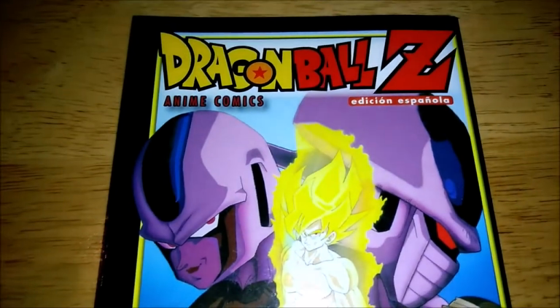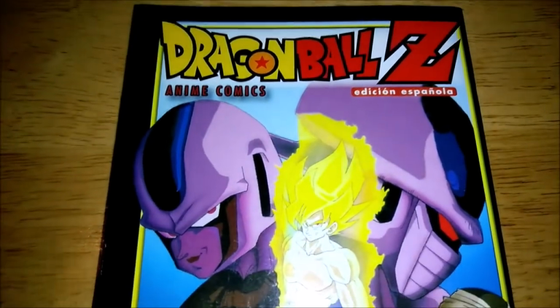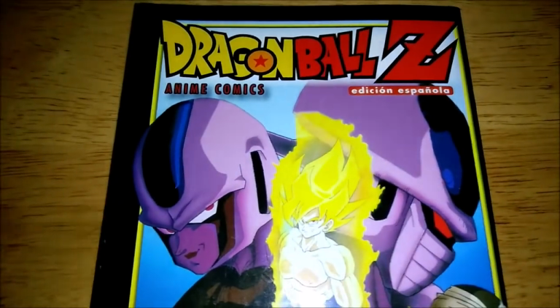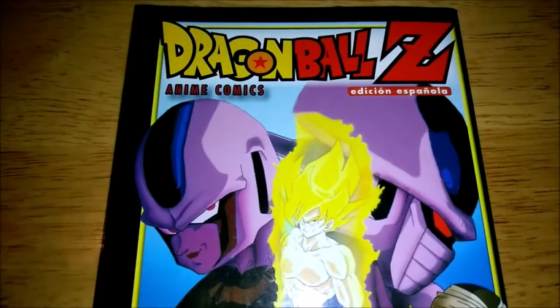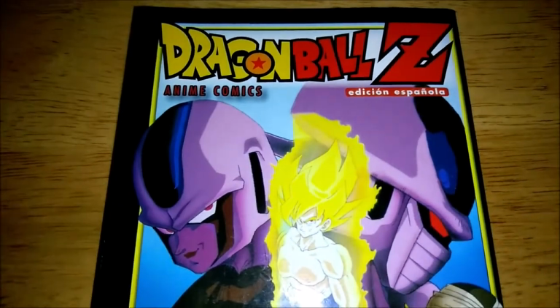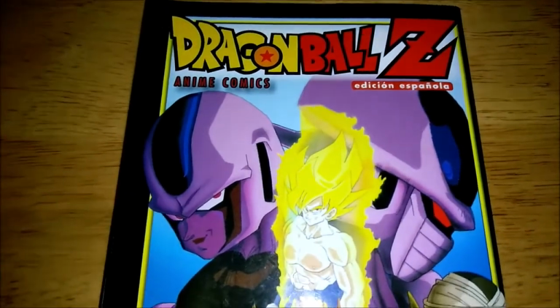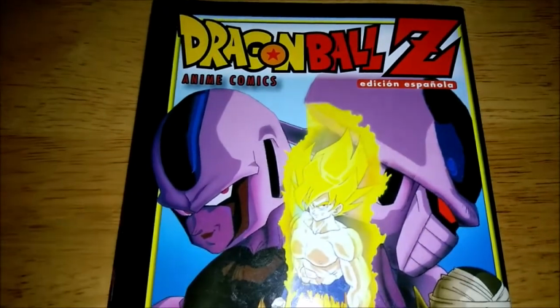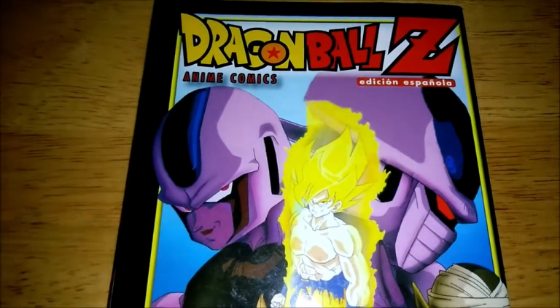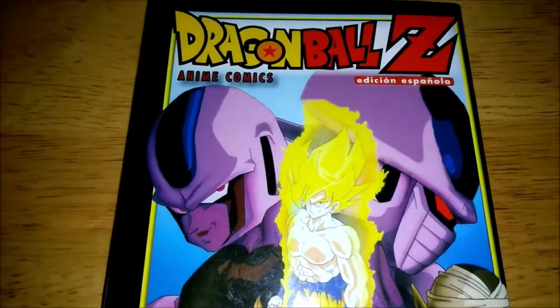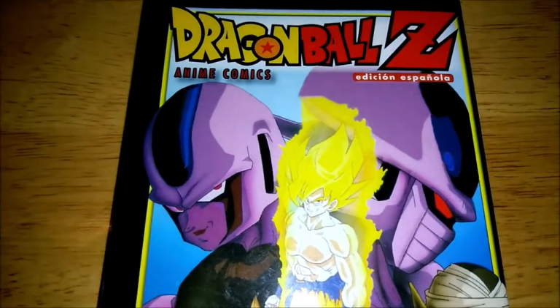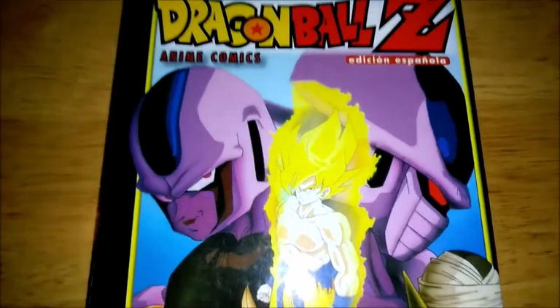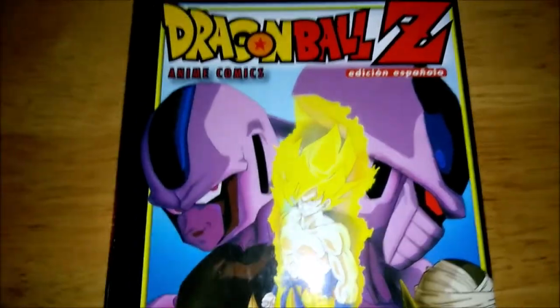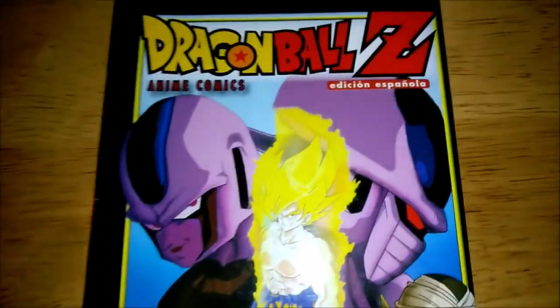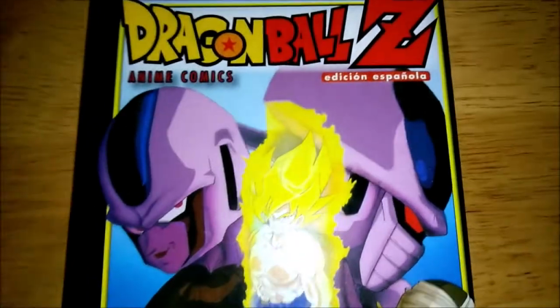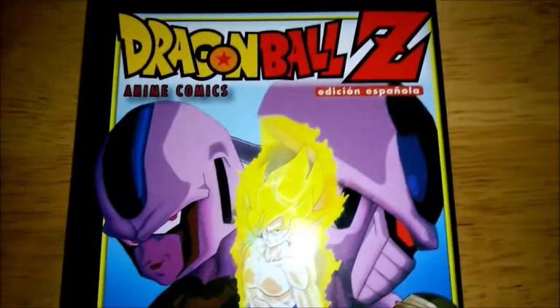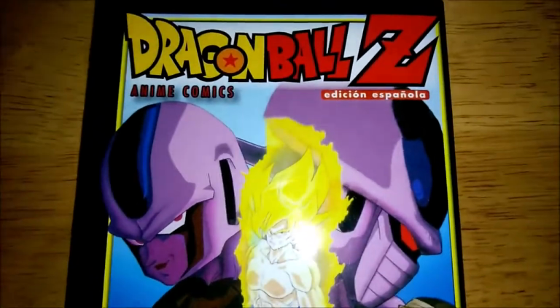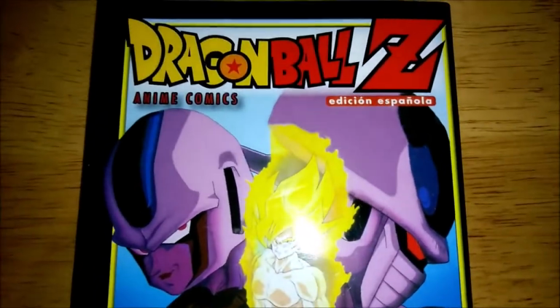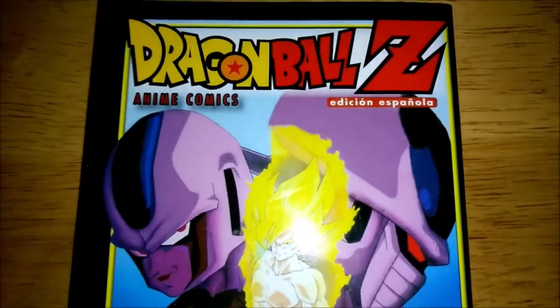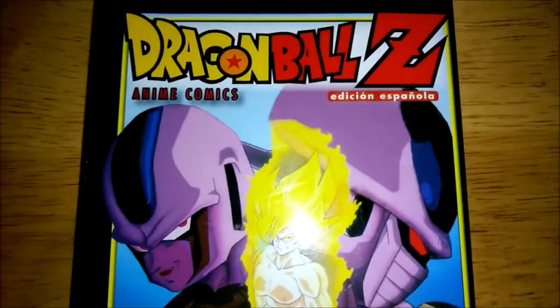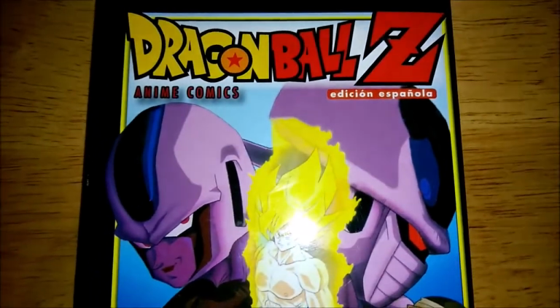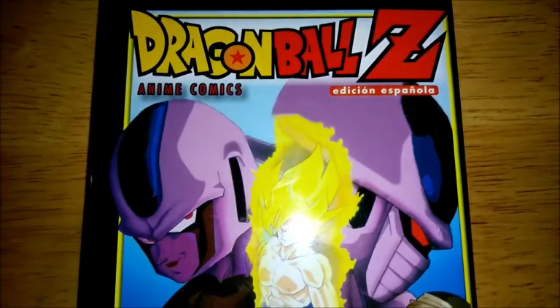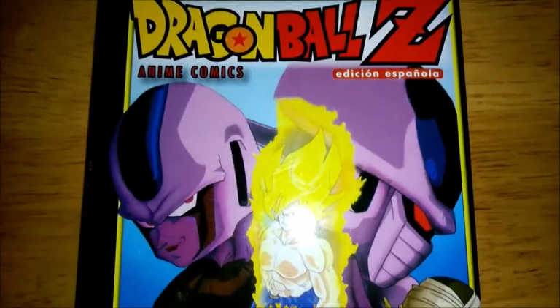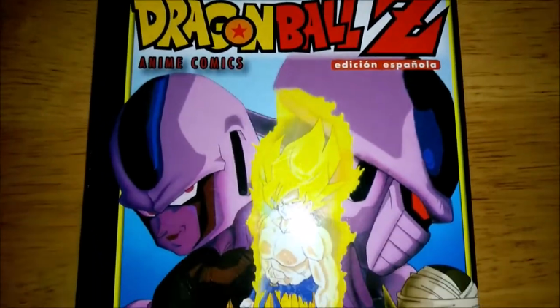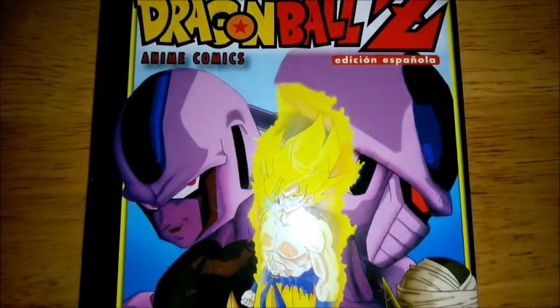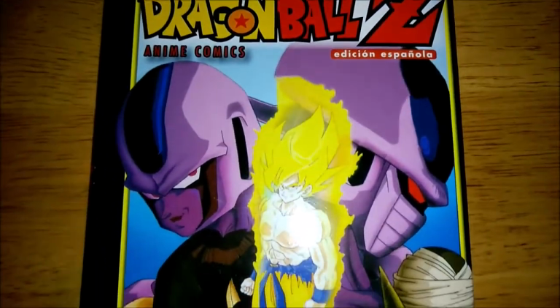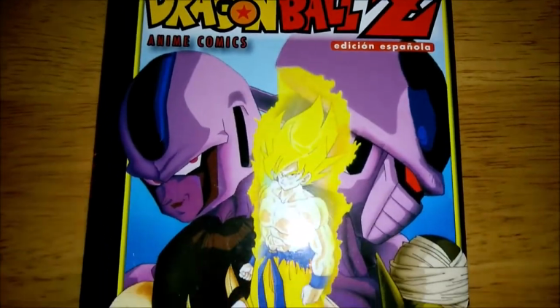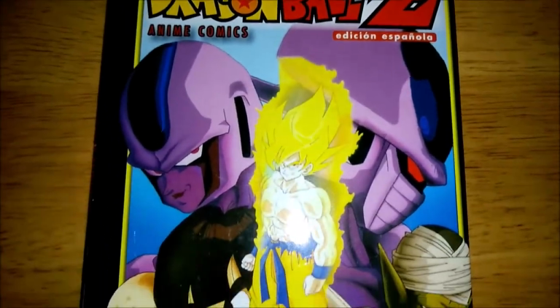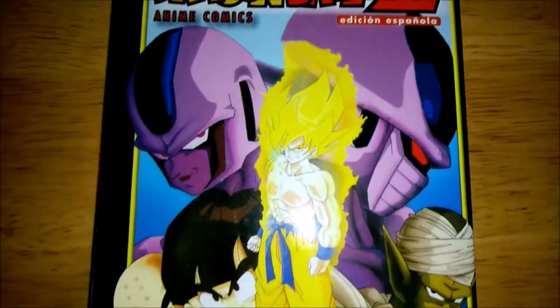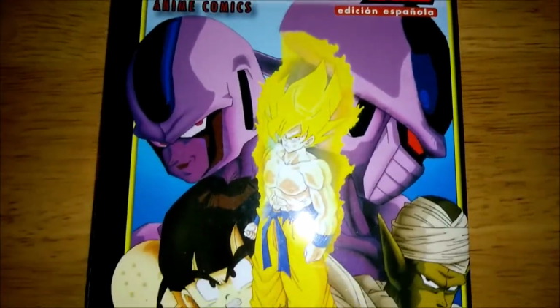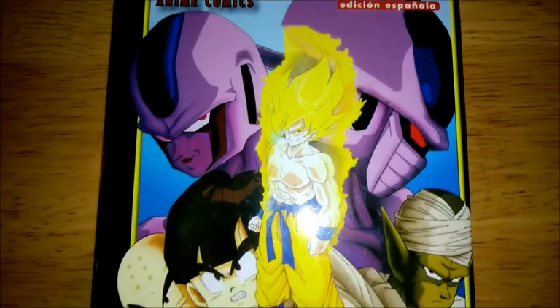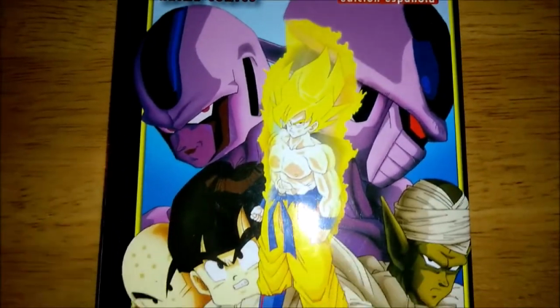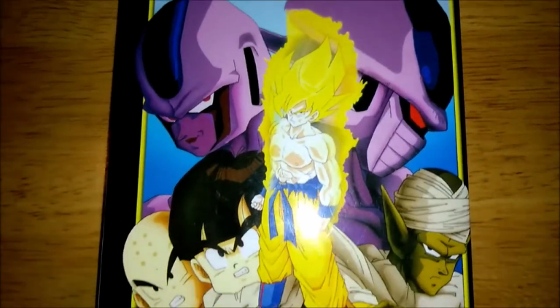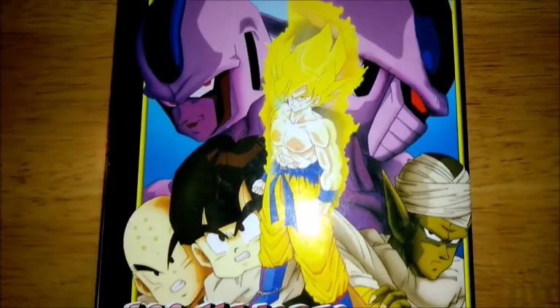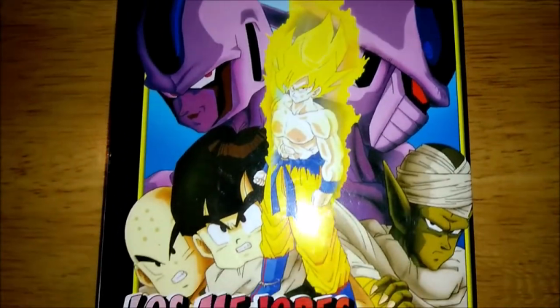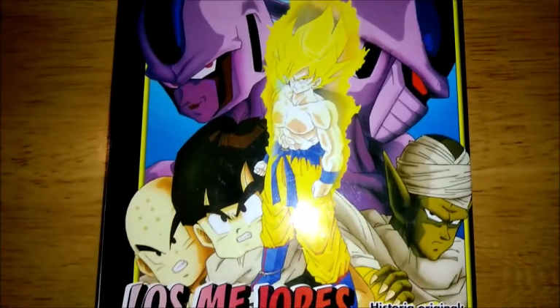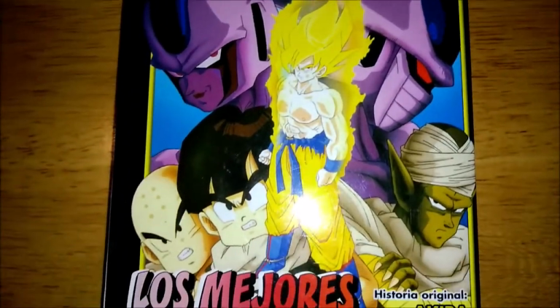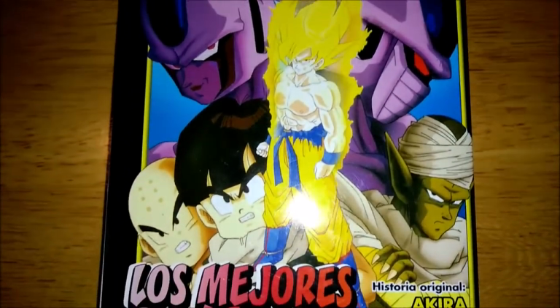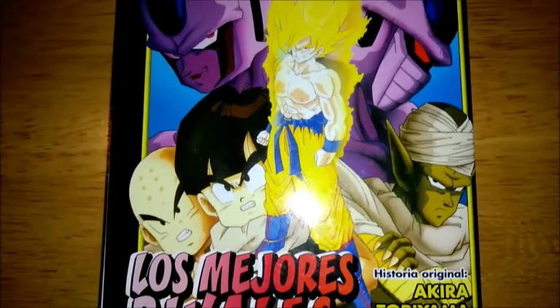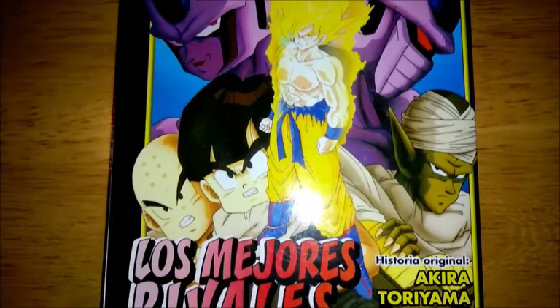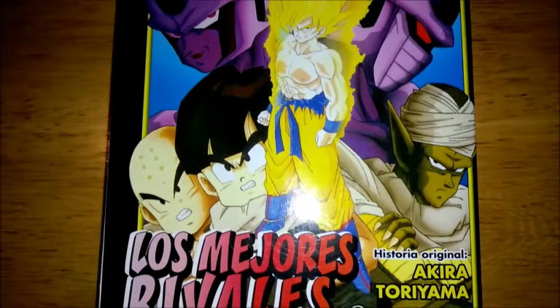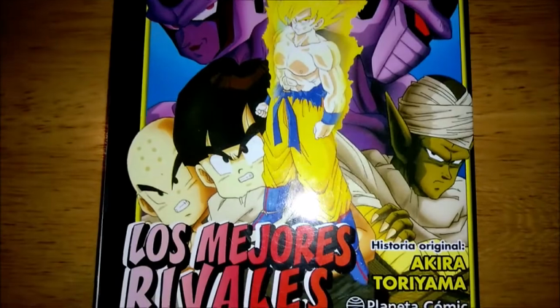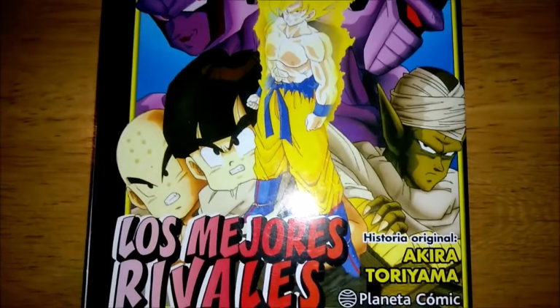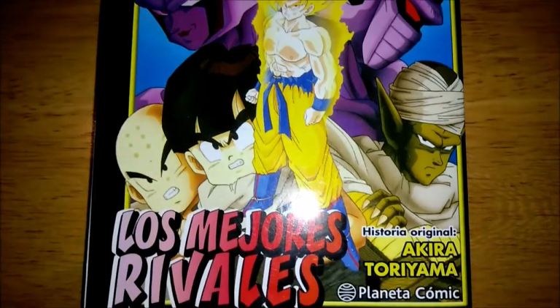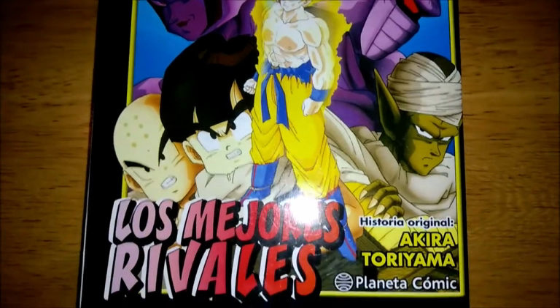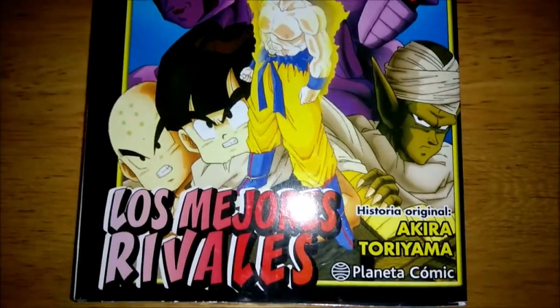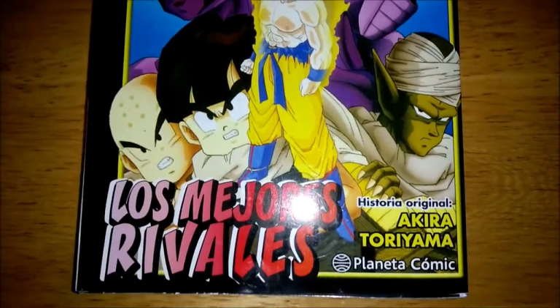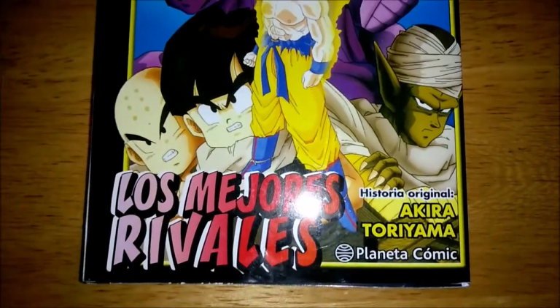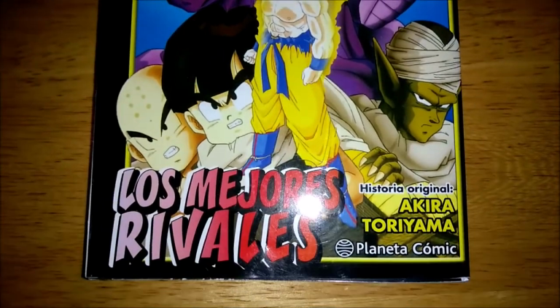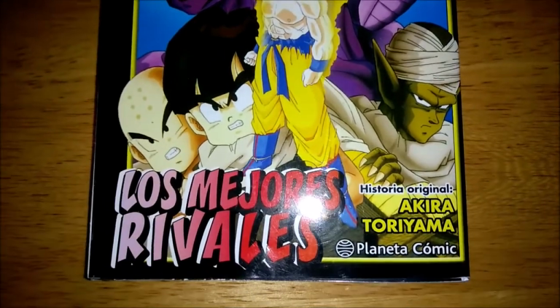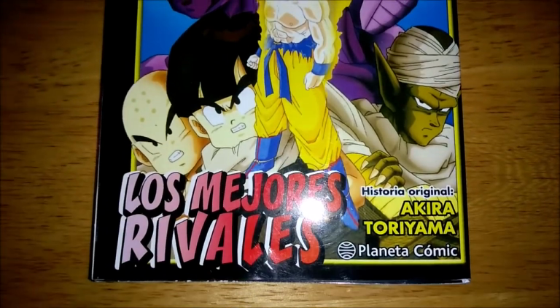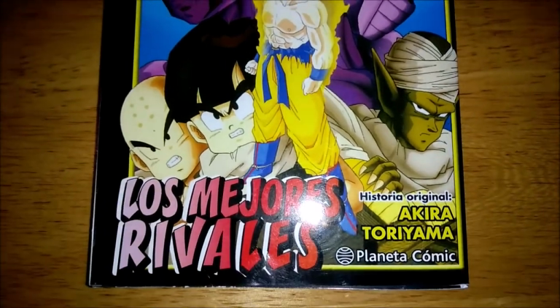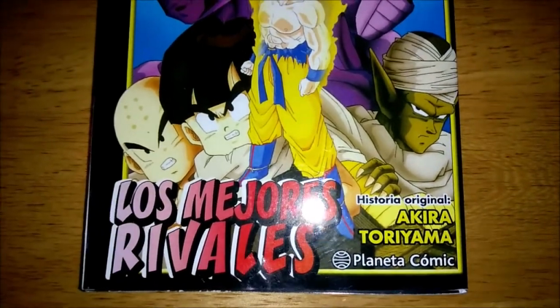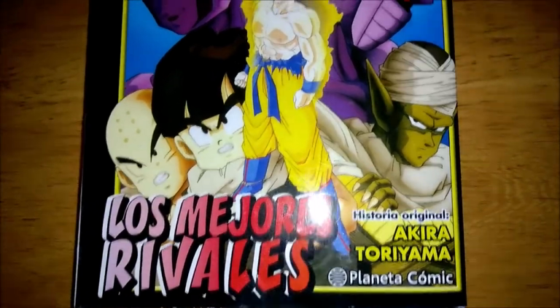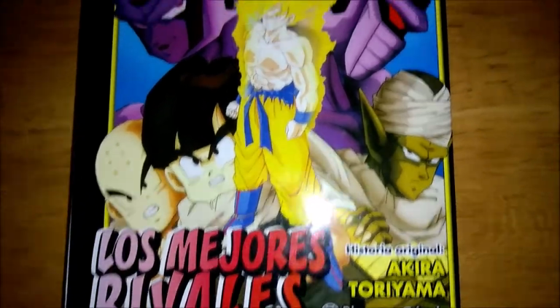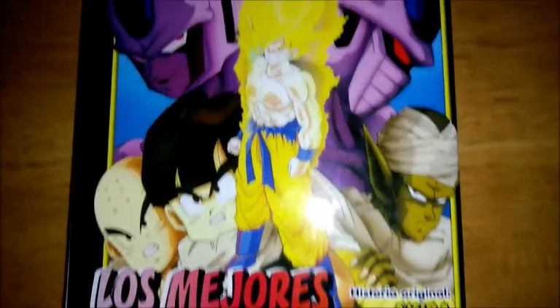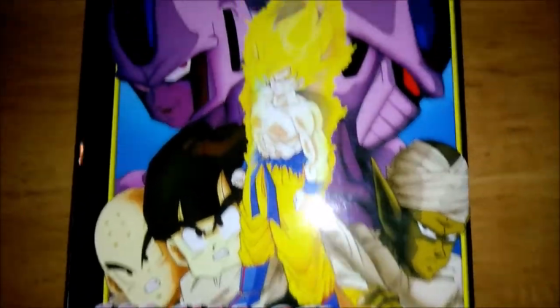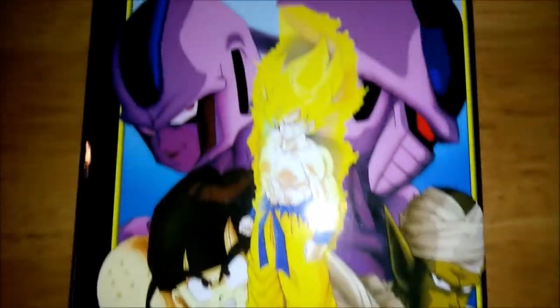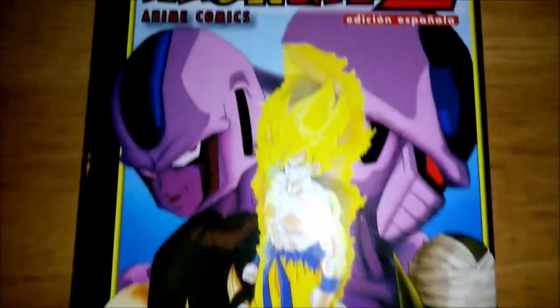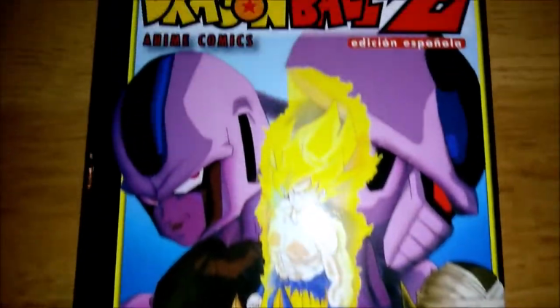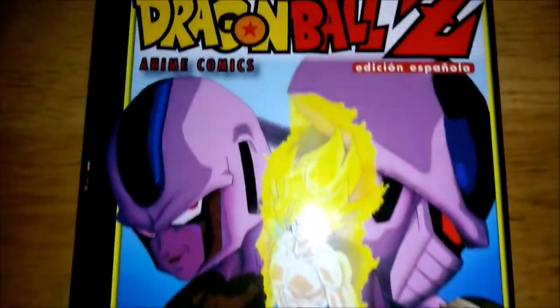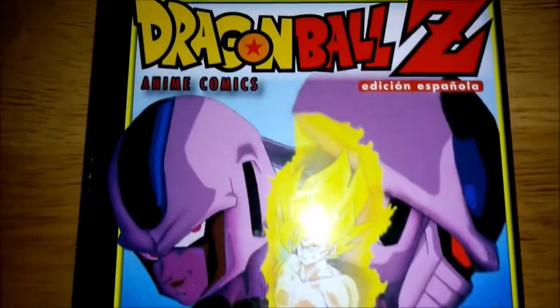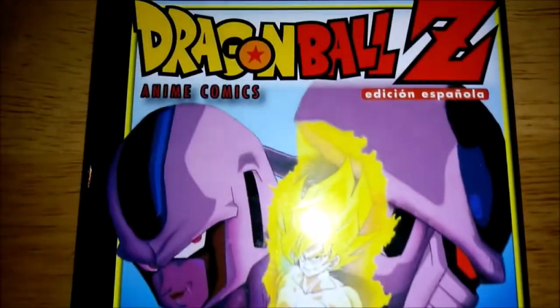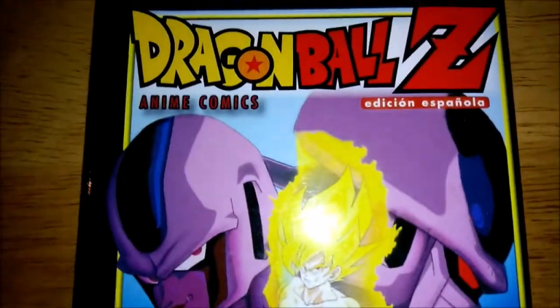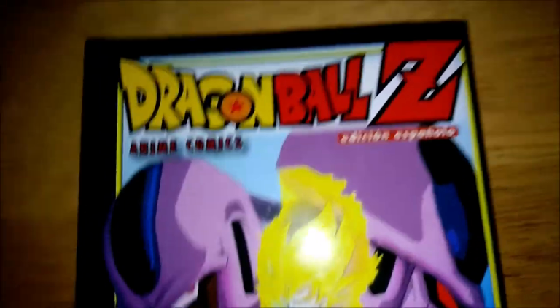Today we'll be covering Dragon Ball Z Movie 5. This is also one of my absolute favorite Z movies, so it's really really awesome. I had to pick it up right away.